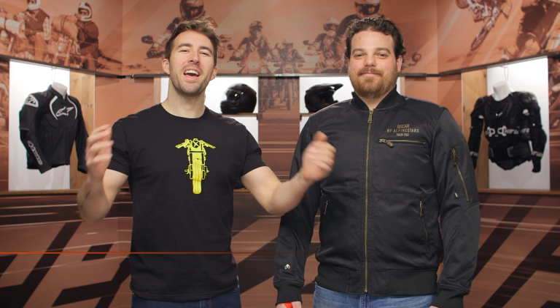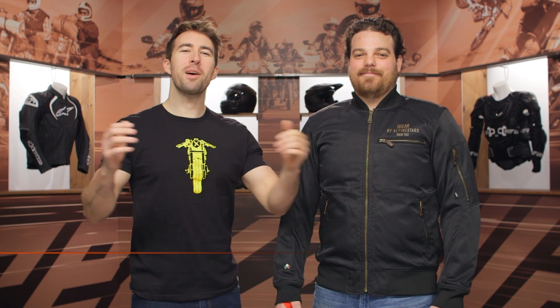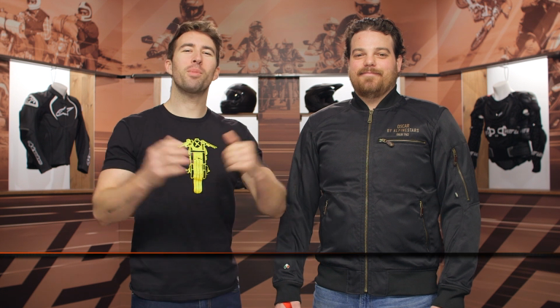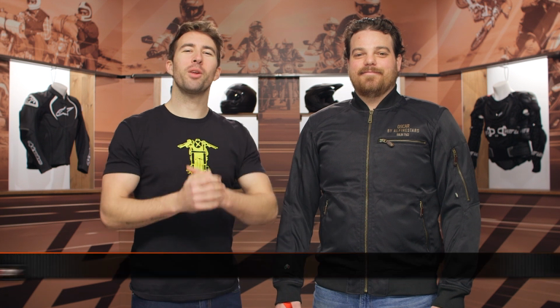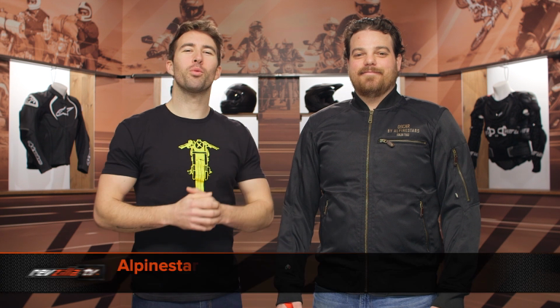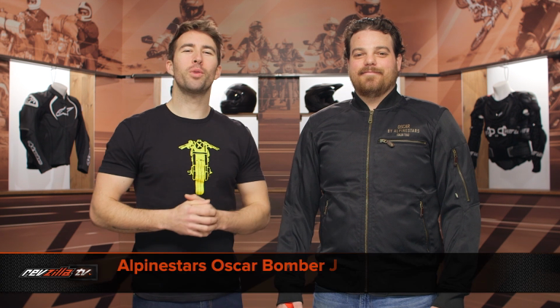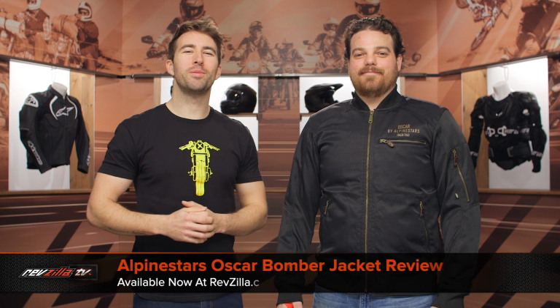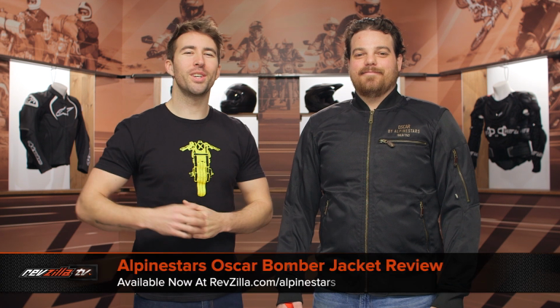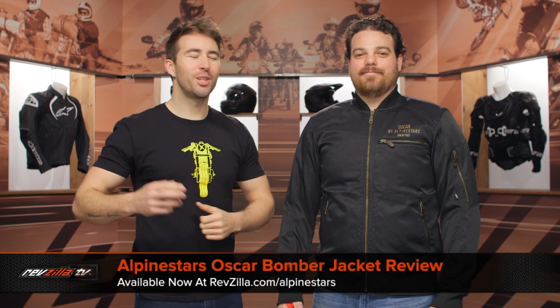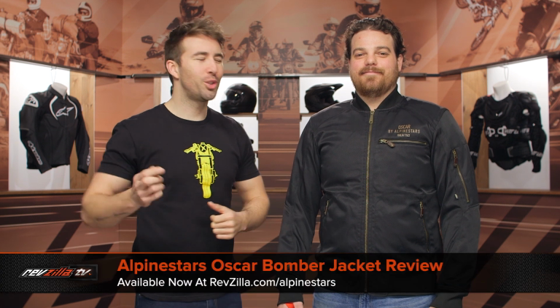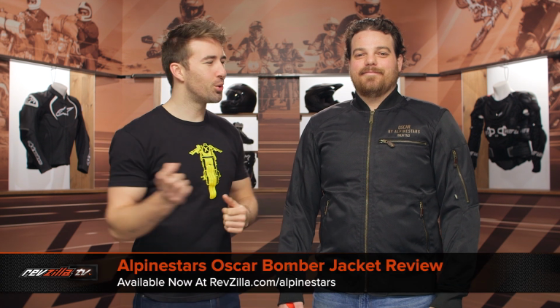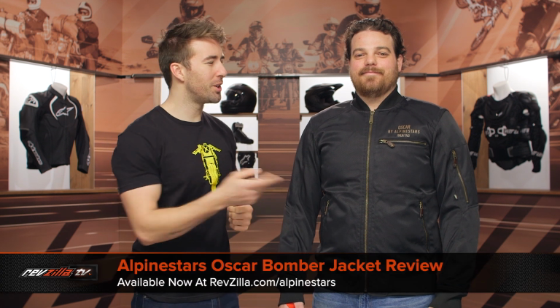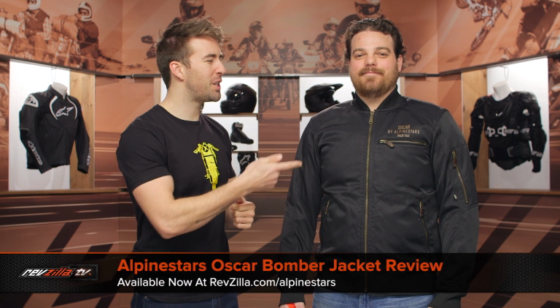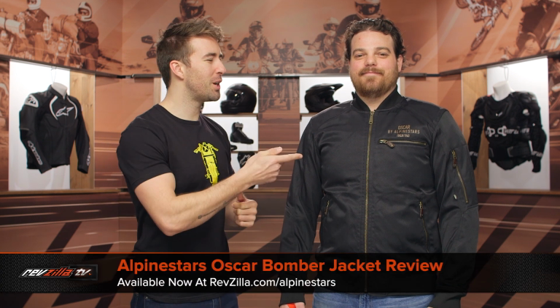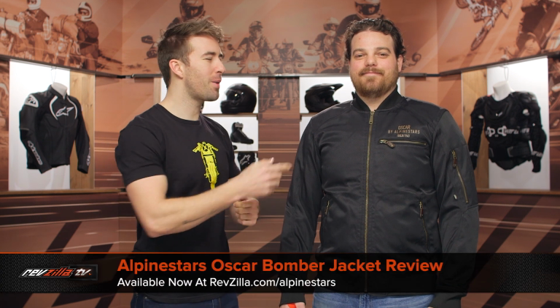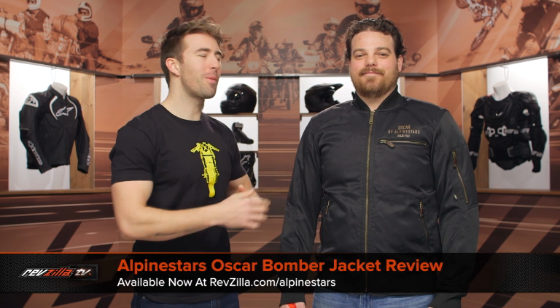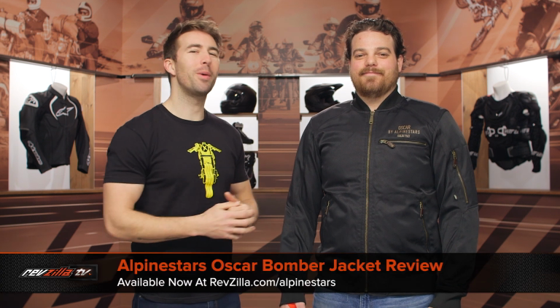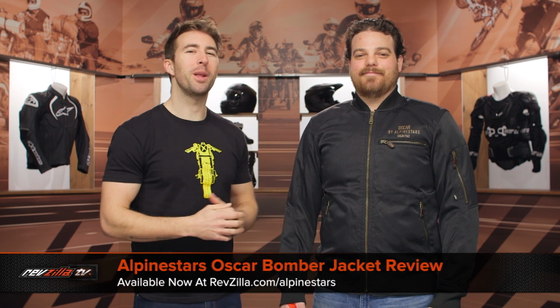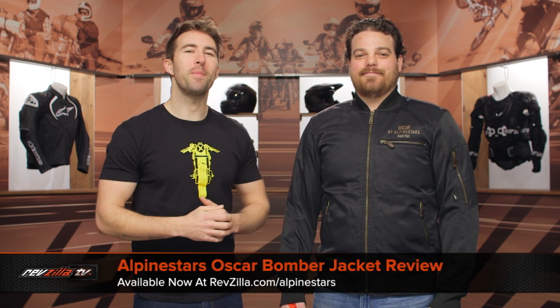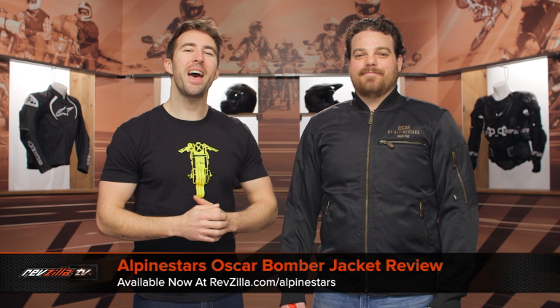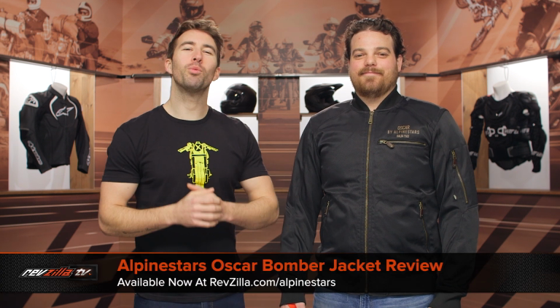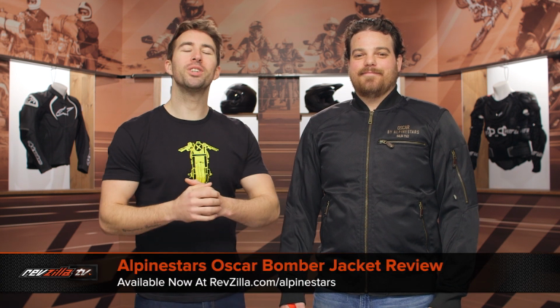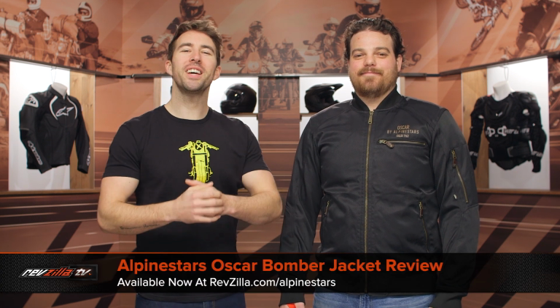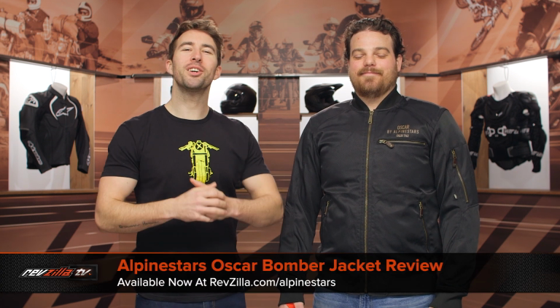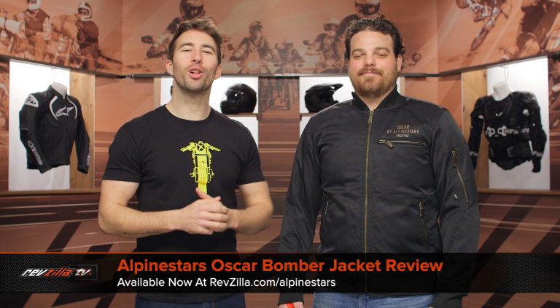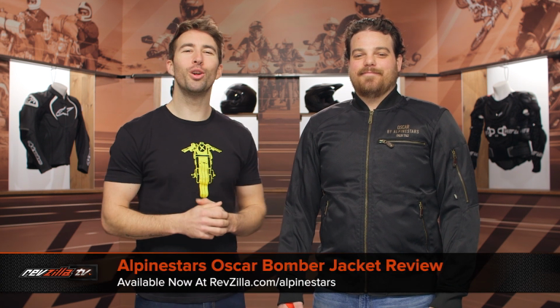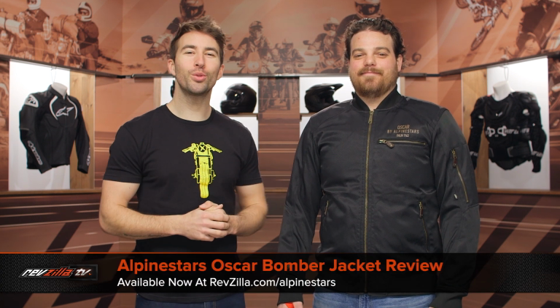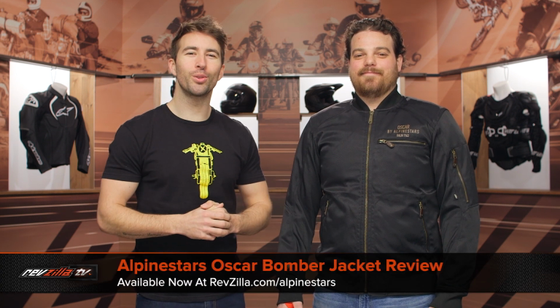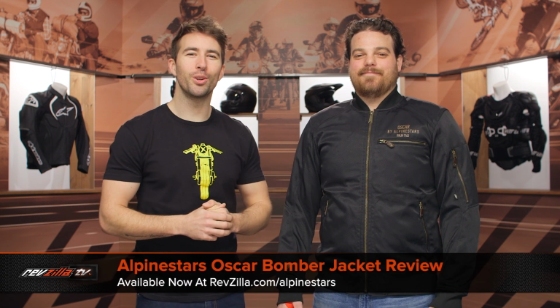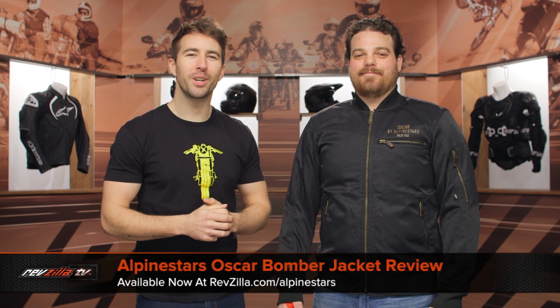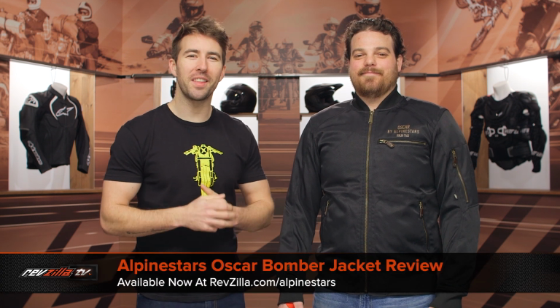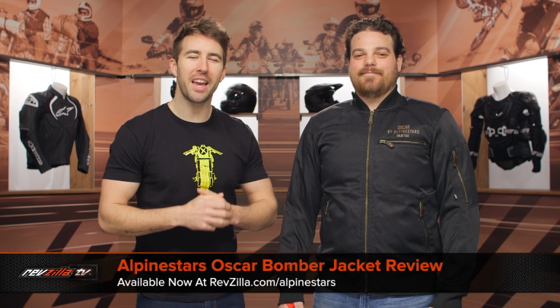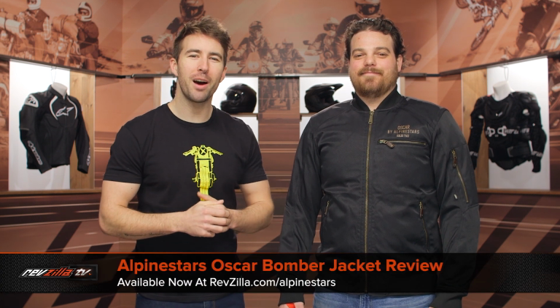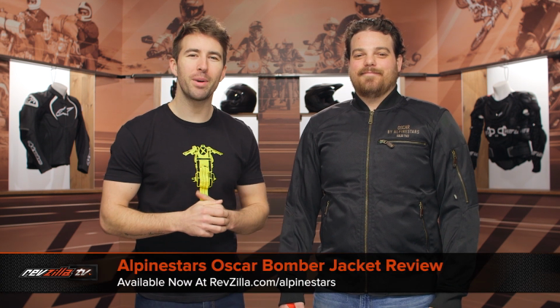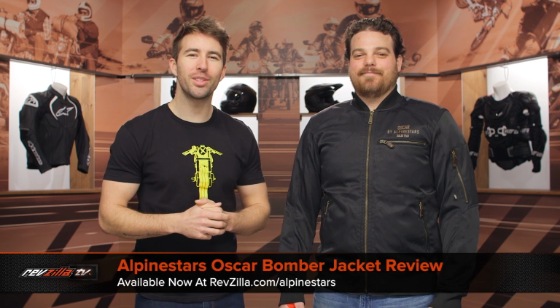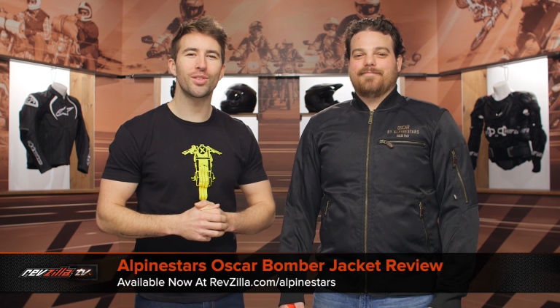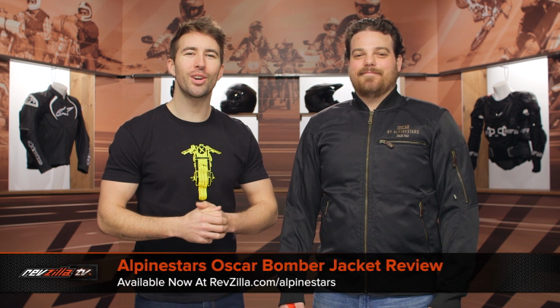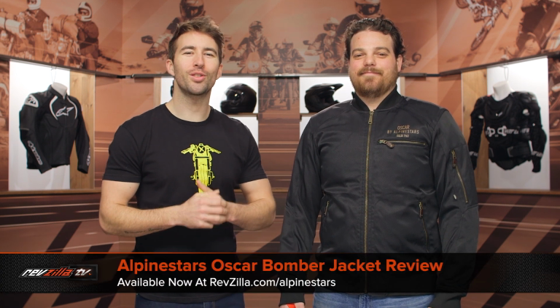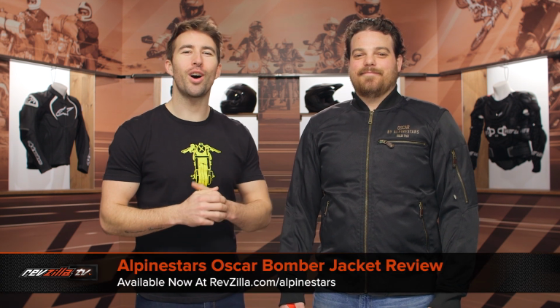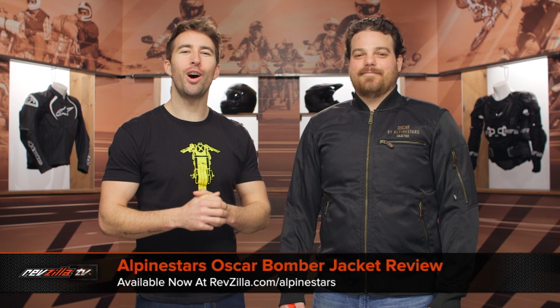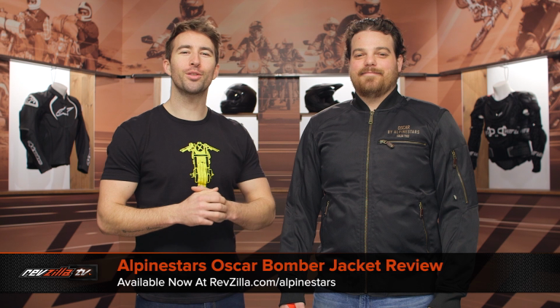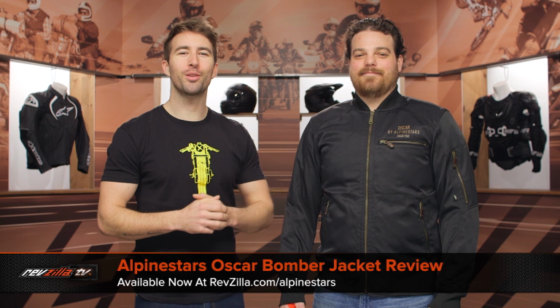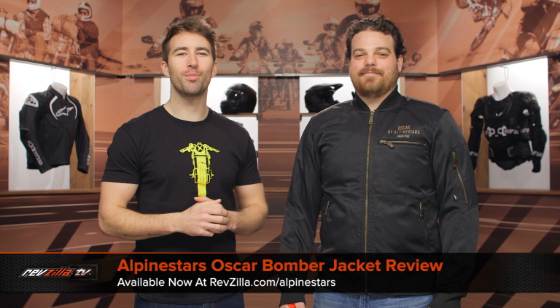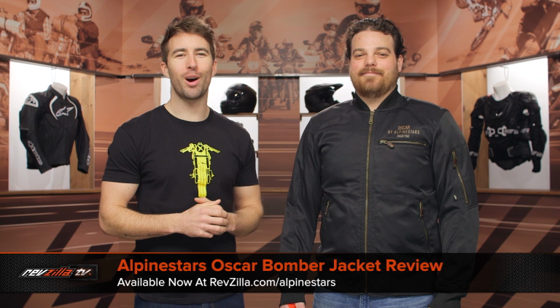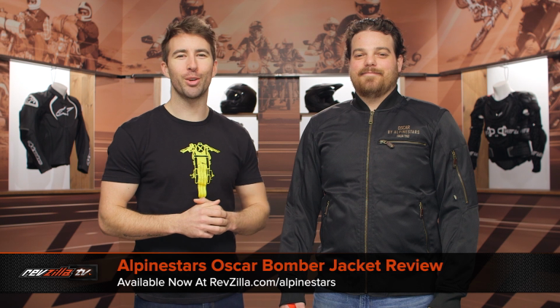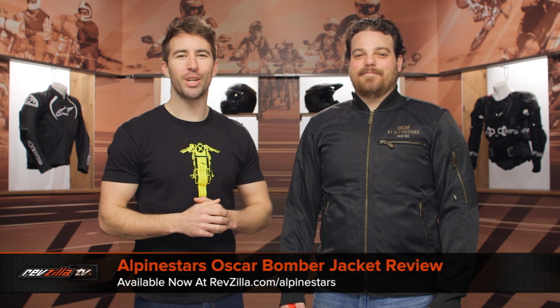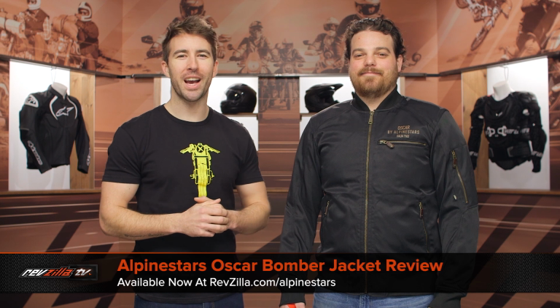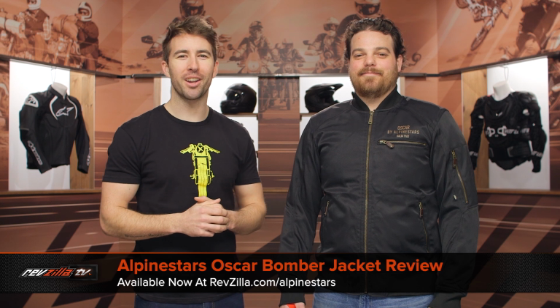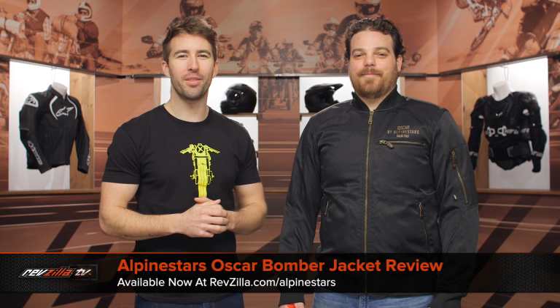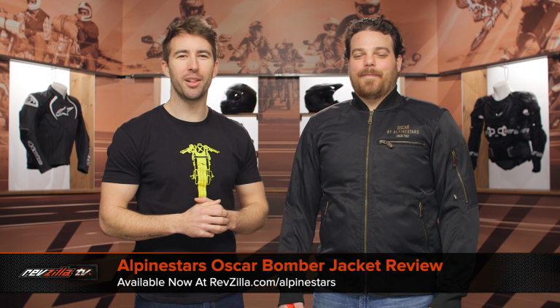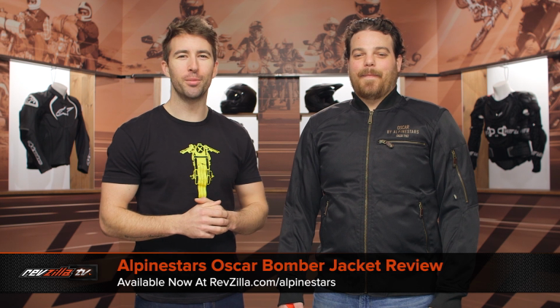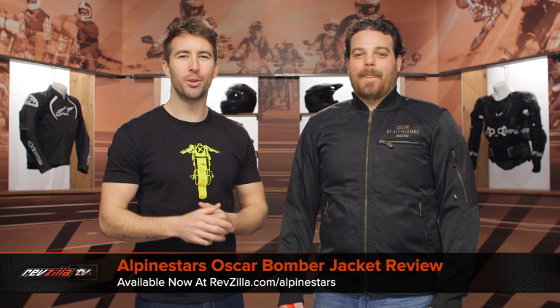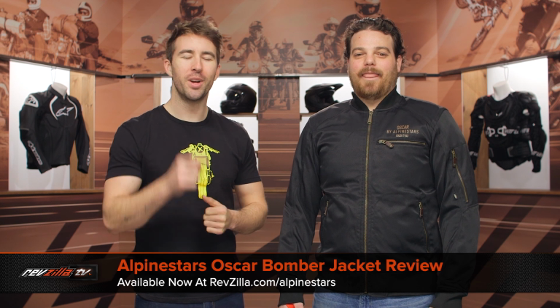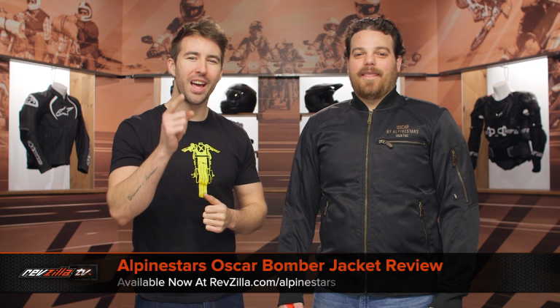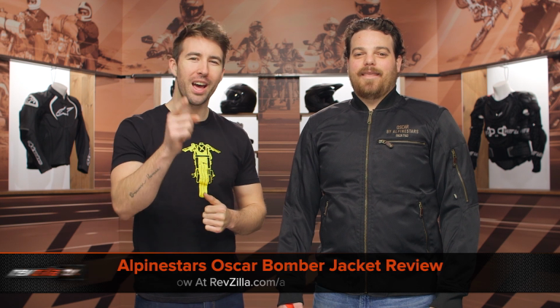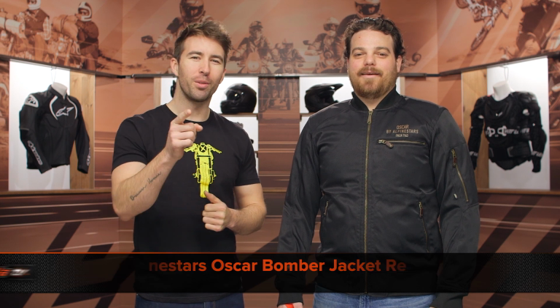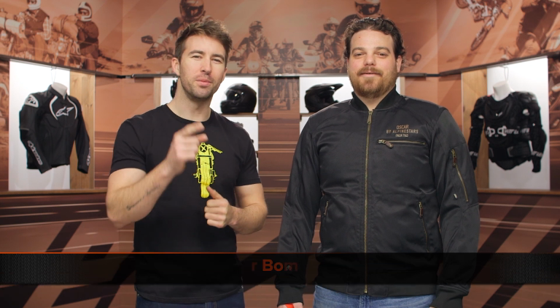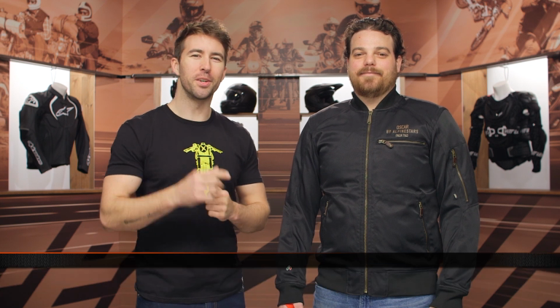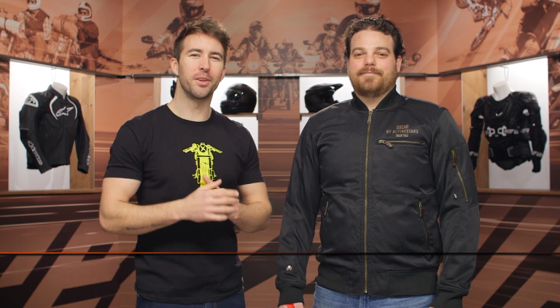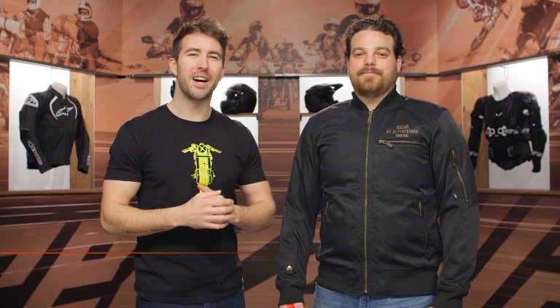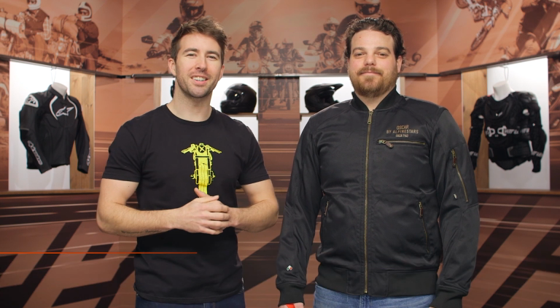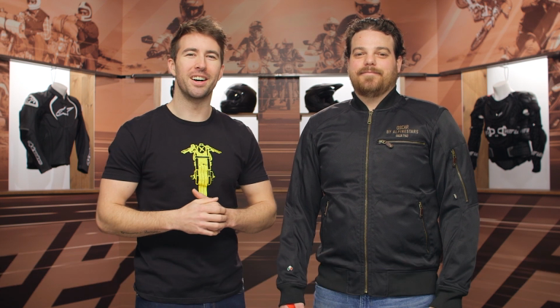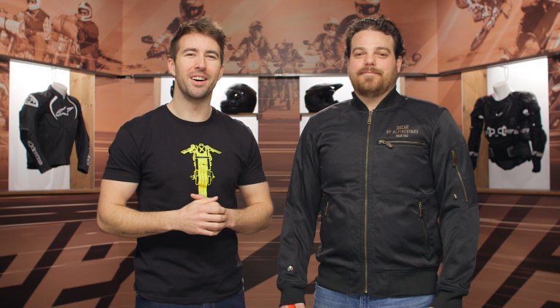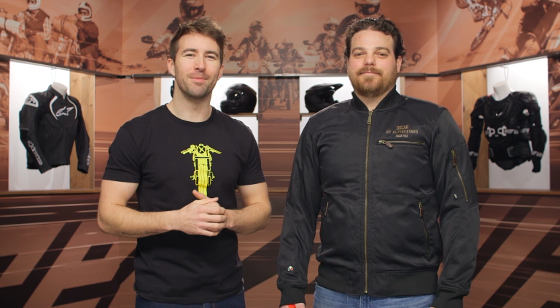Hey, I'm Brandon with RevZilla, joined here by my buddy Pat, and we're taking a closer look at the Alpinestars Oscar Bomber Jacket, available at RevZilla.com.